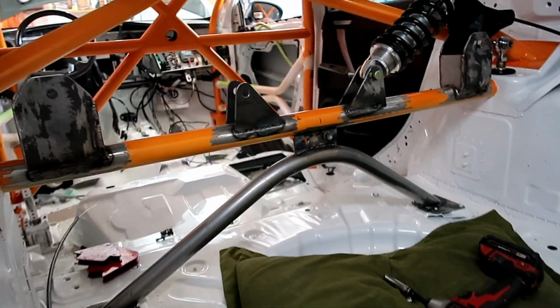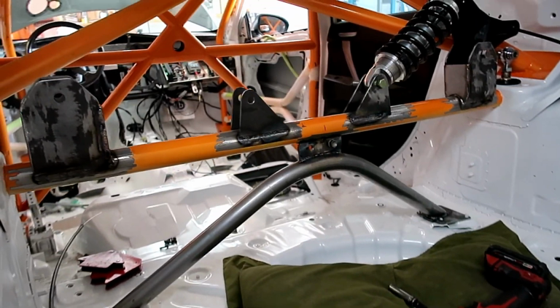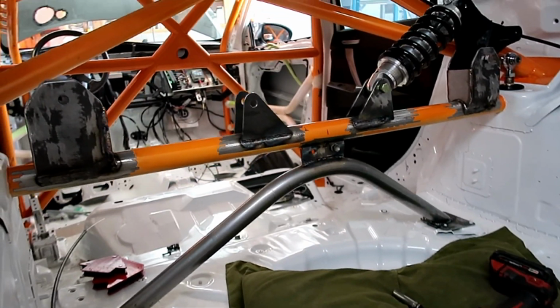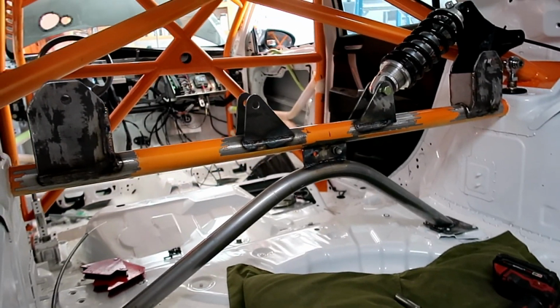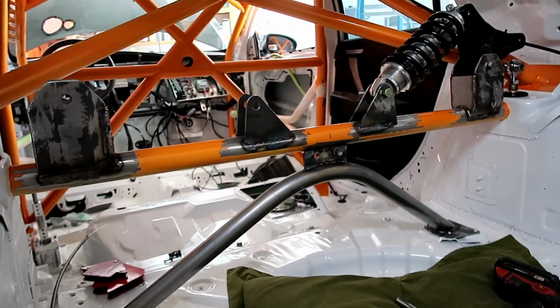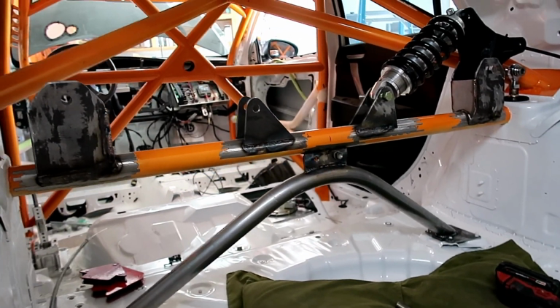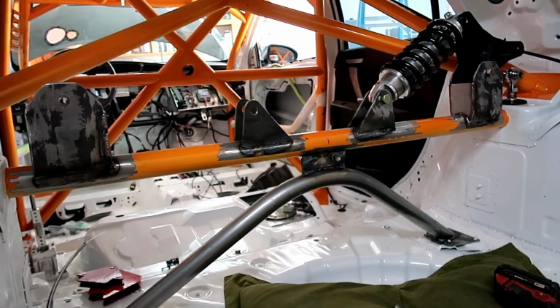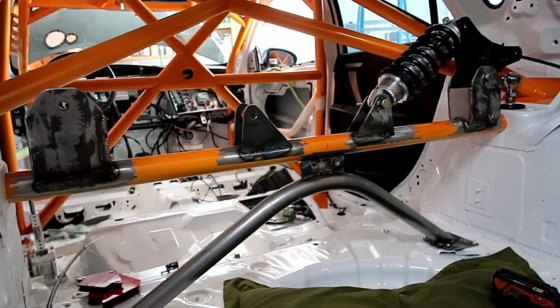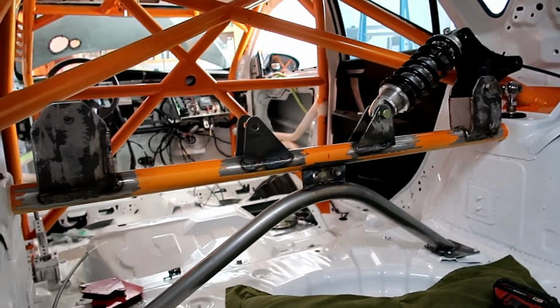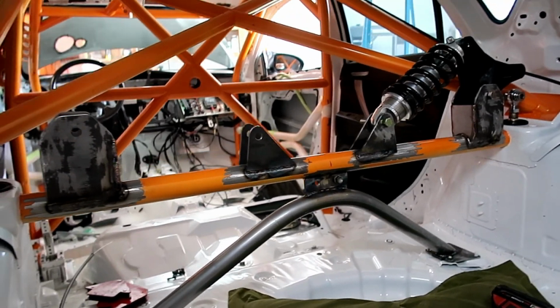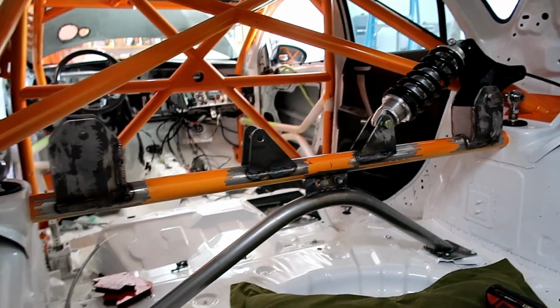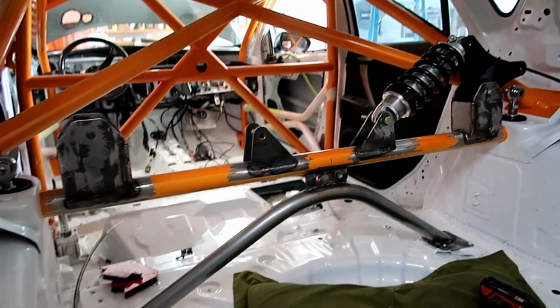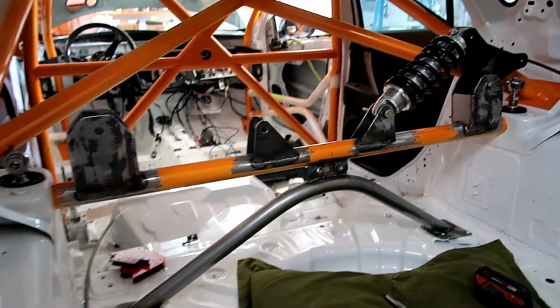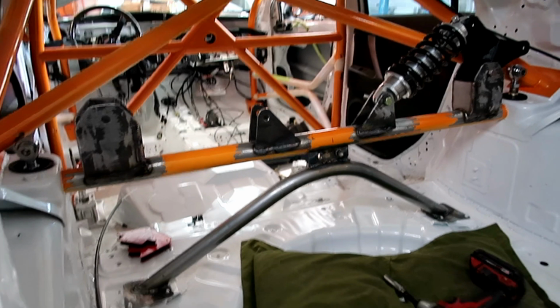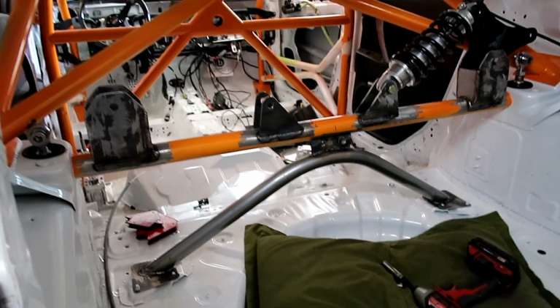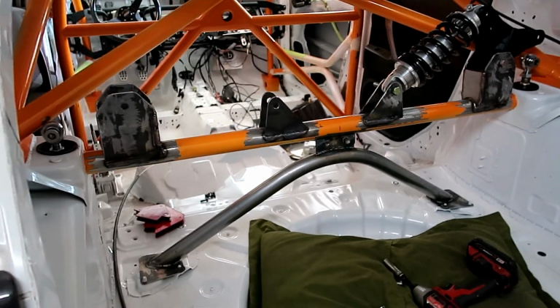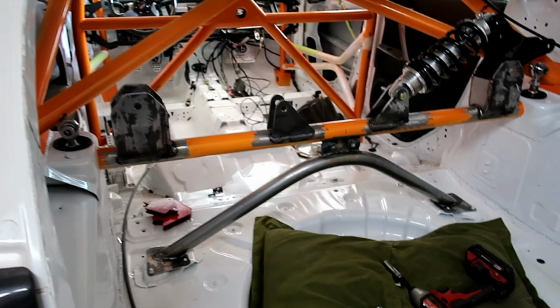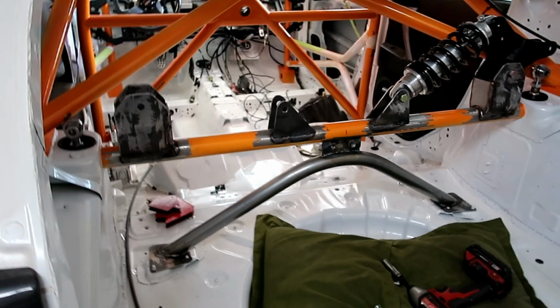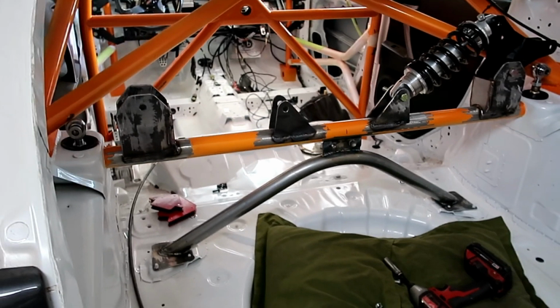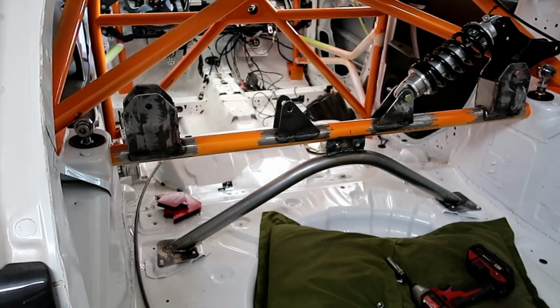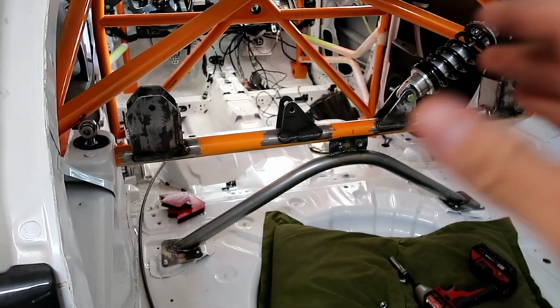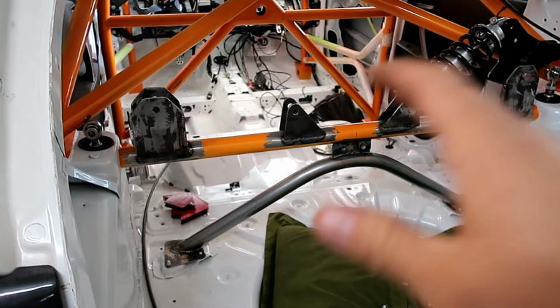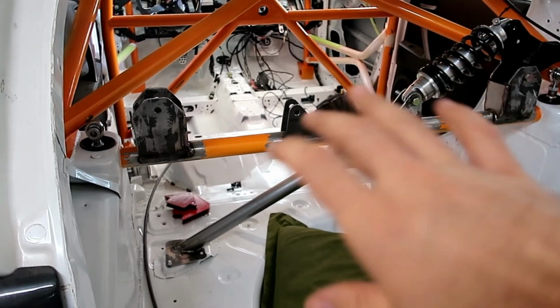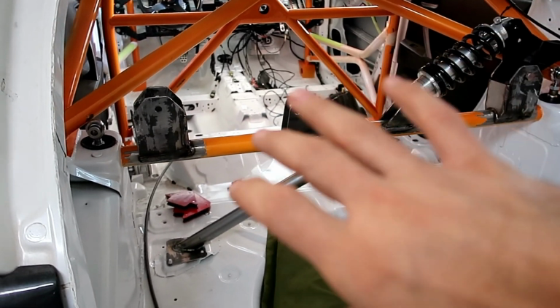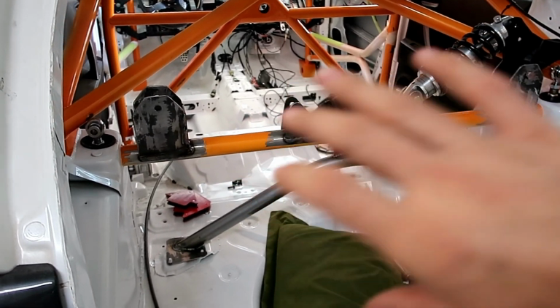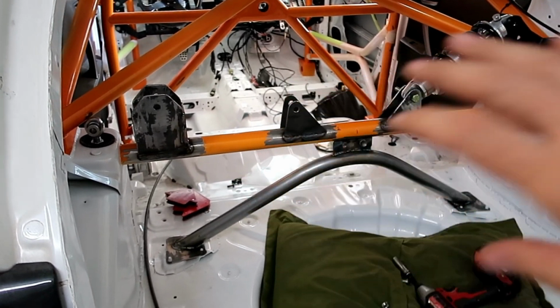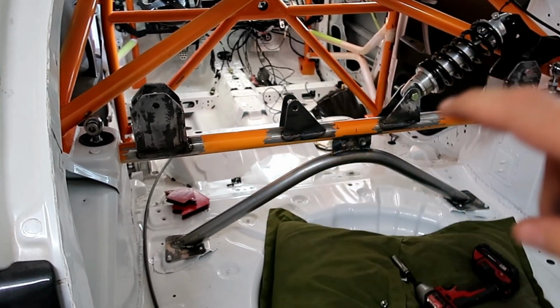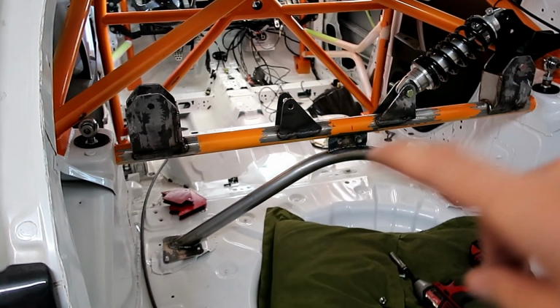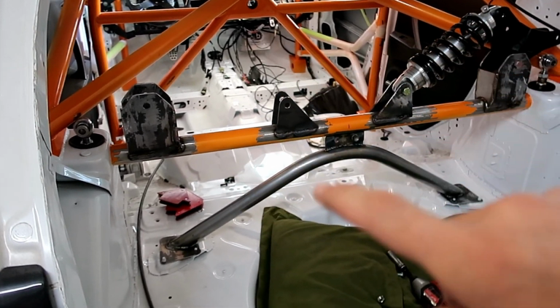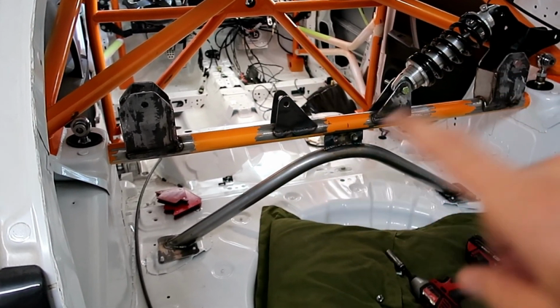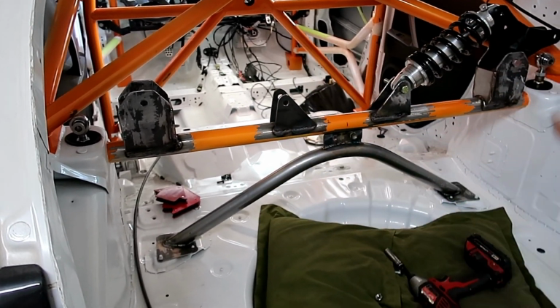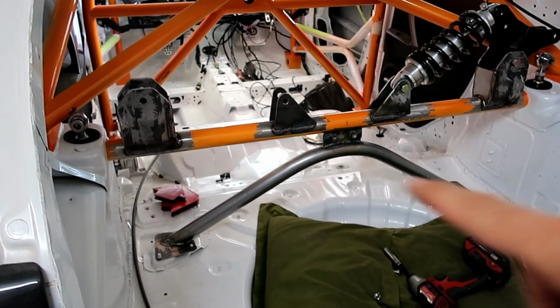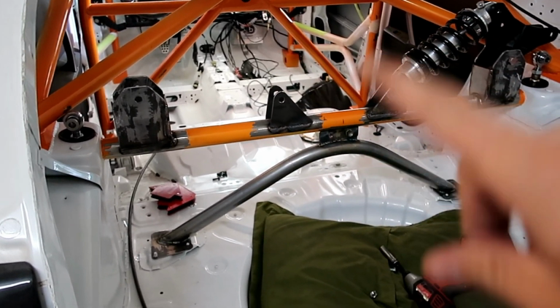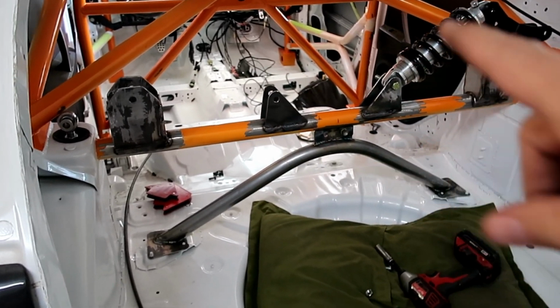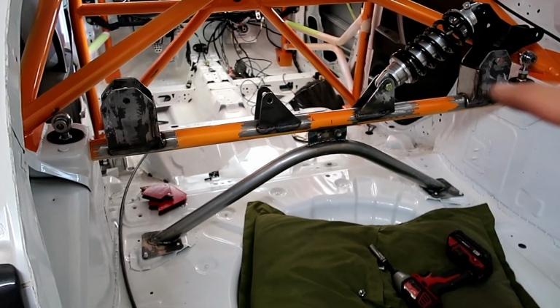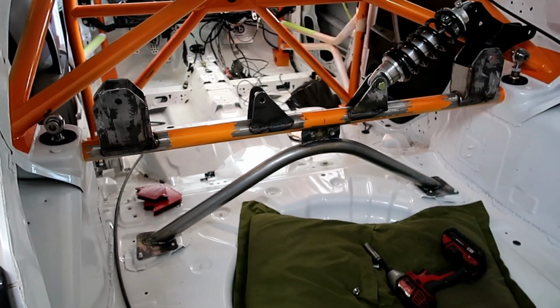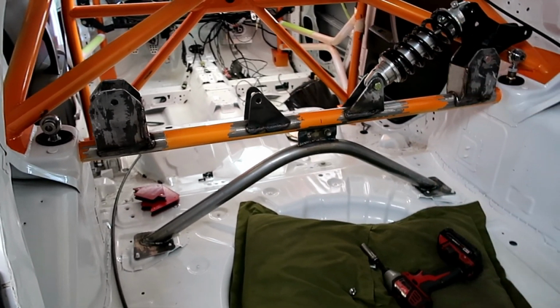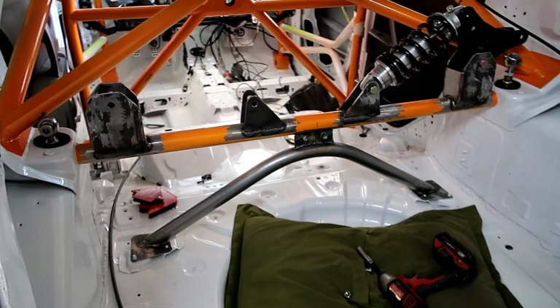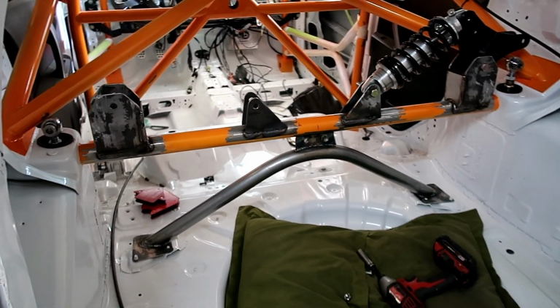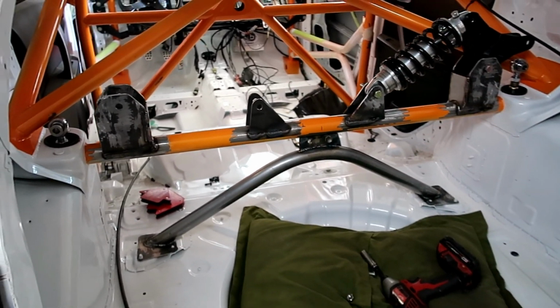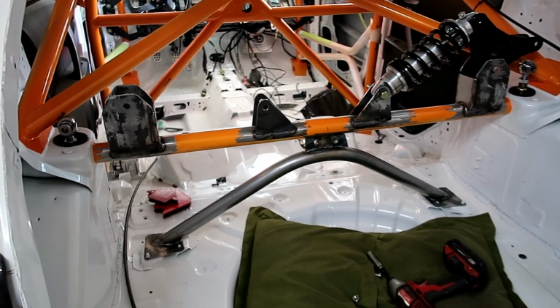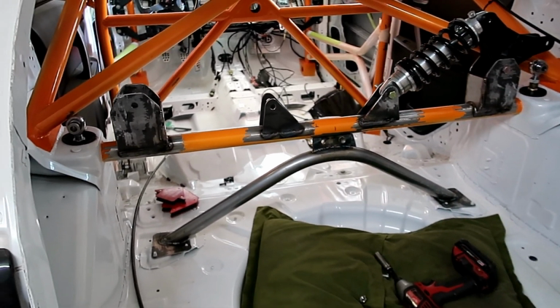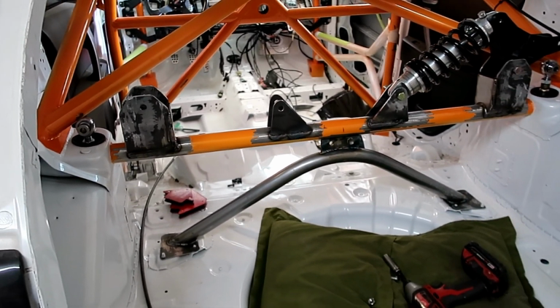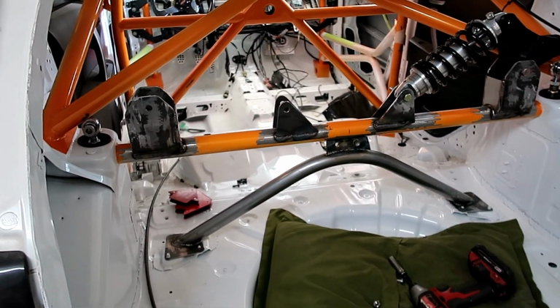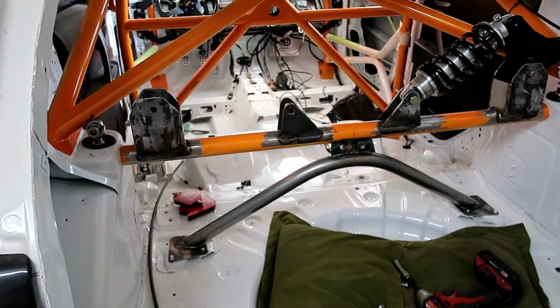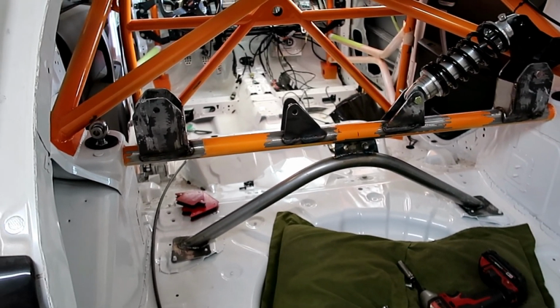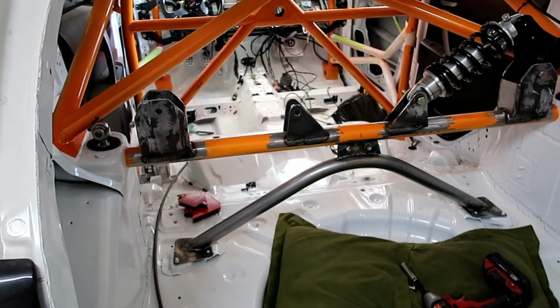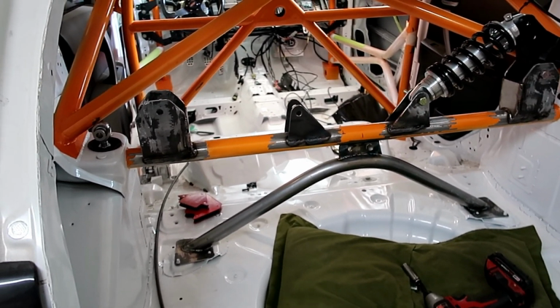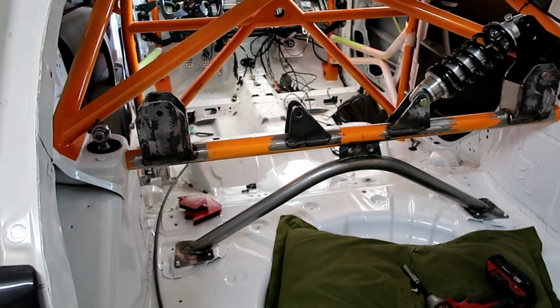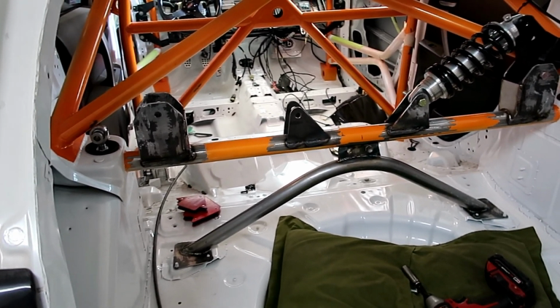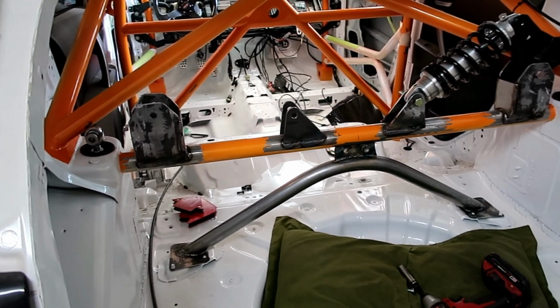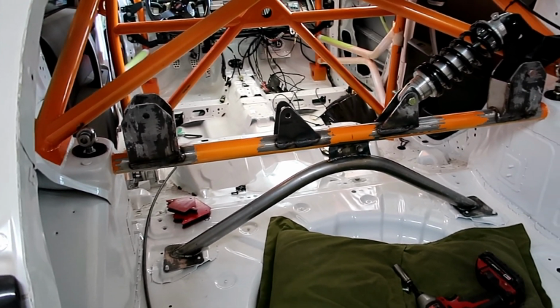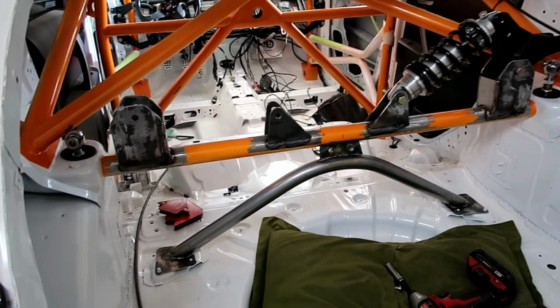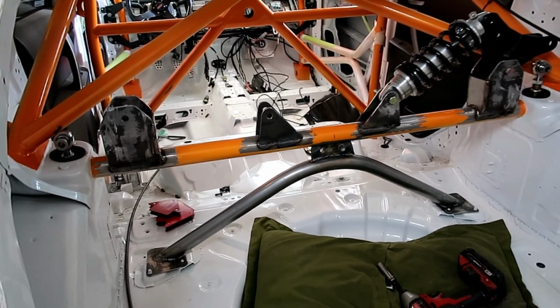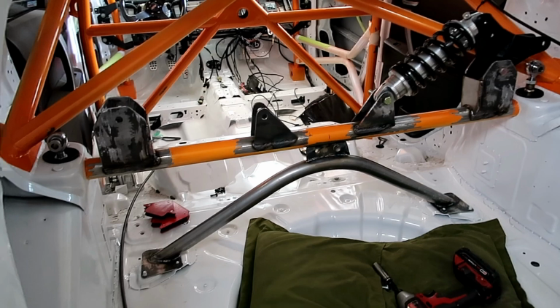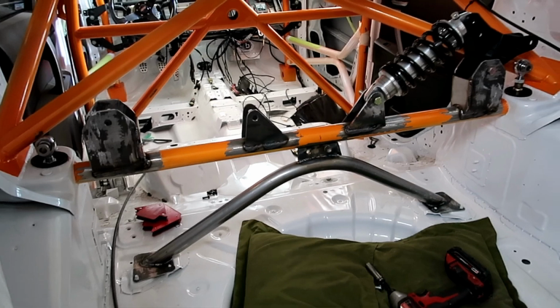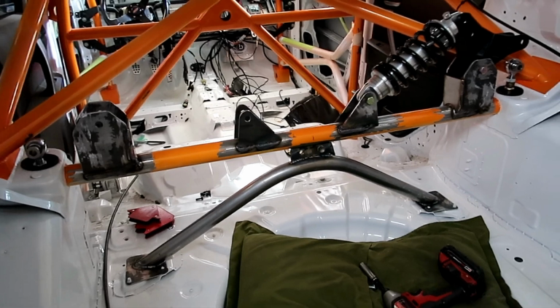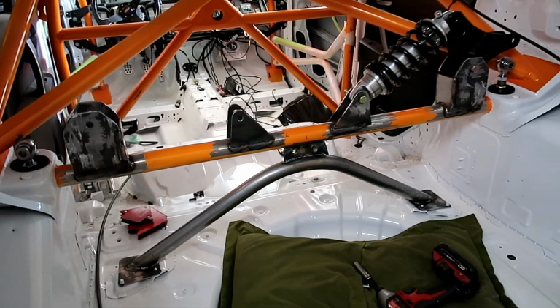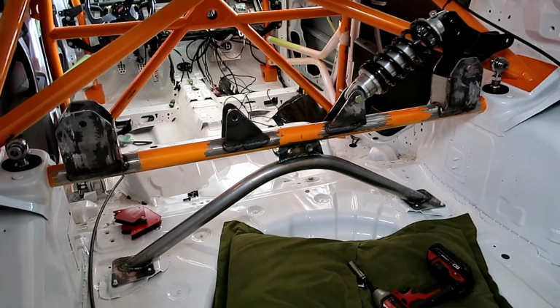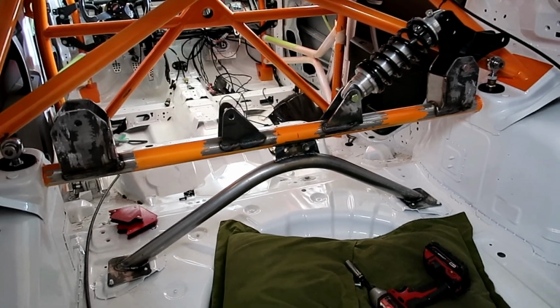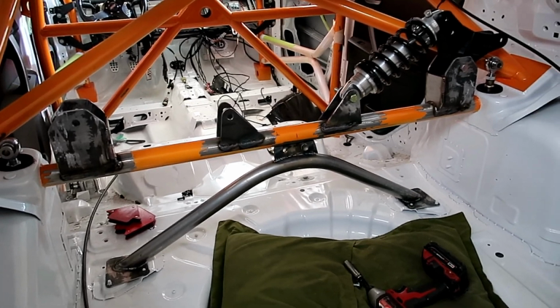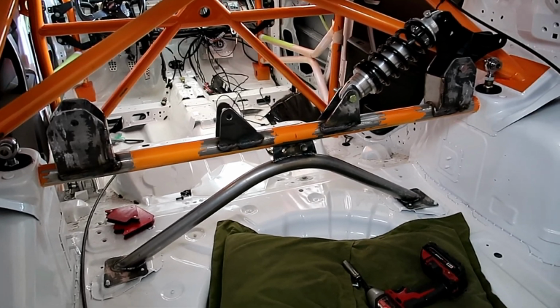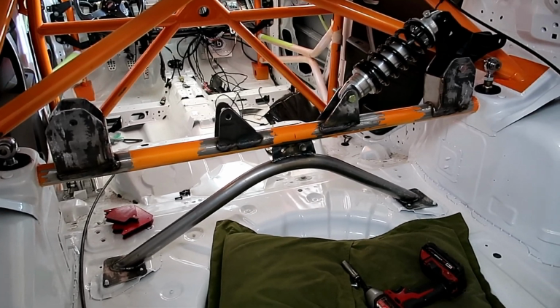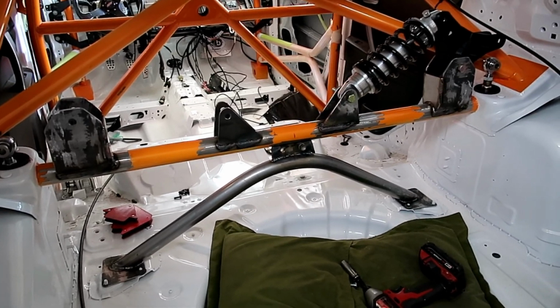So I'm gonna take everything off now — all this over here and the ones in the bottom — and send it out to get powder coated.